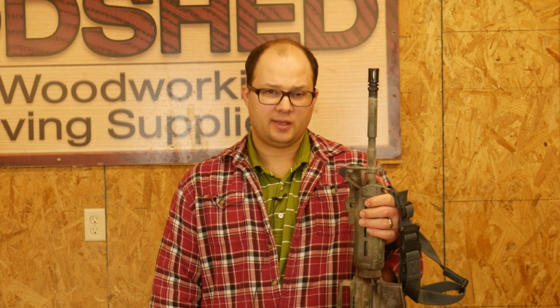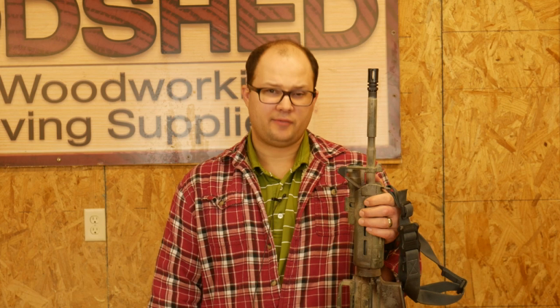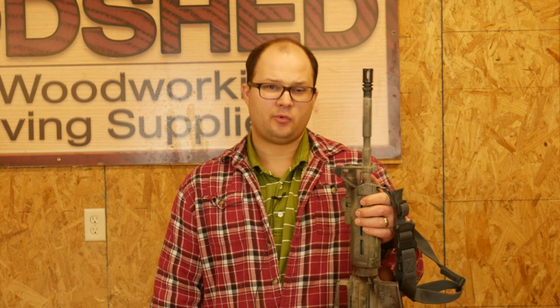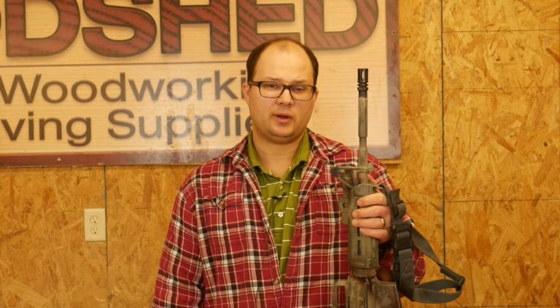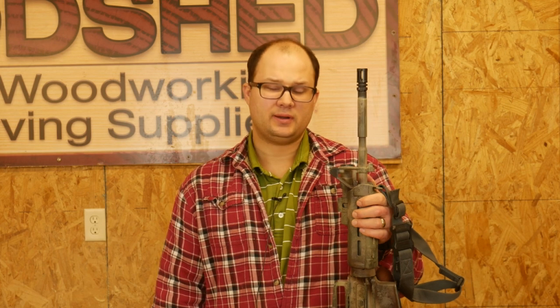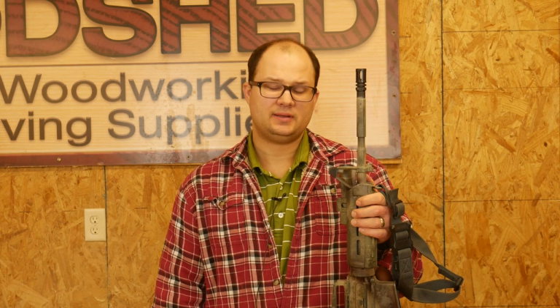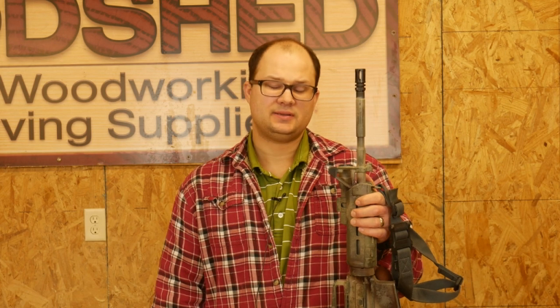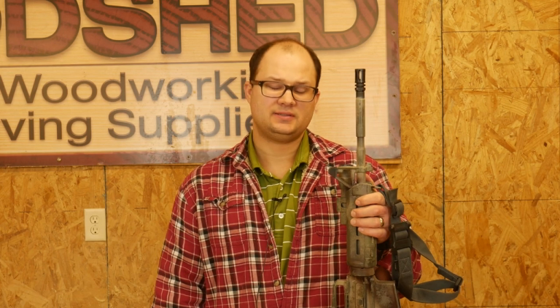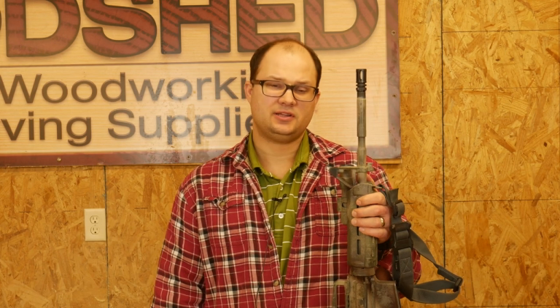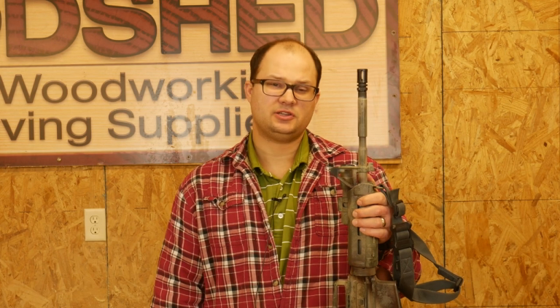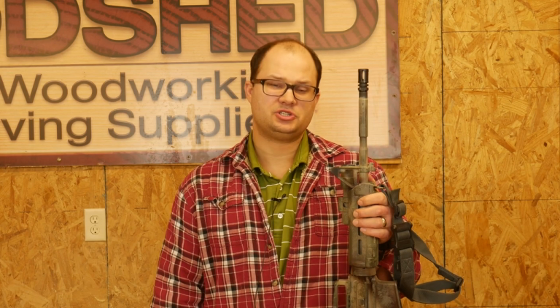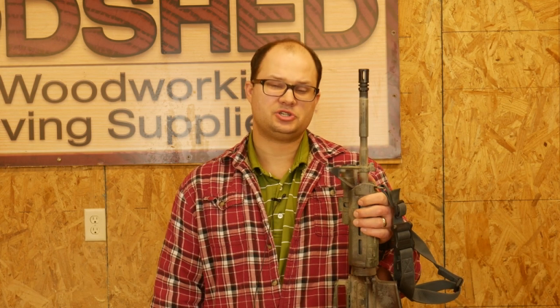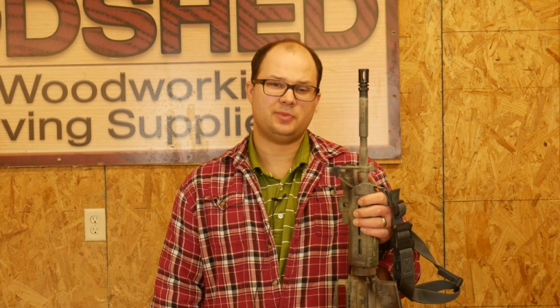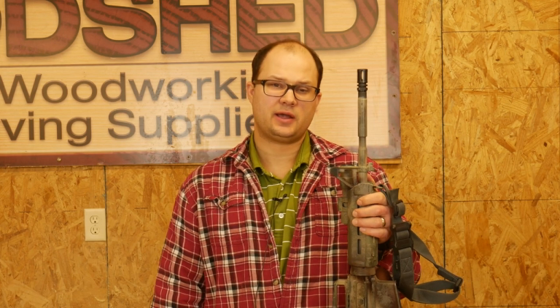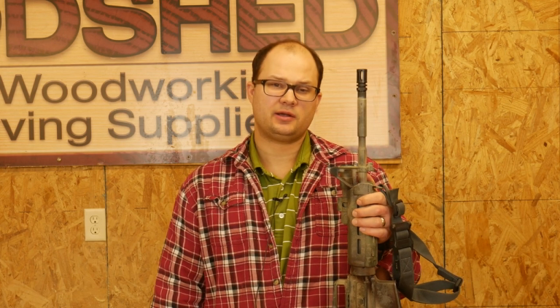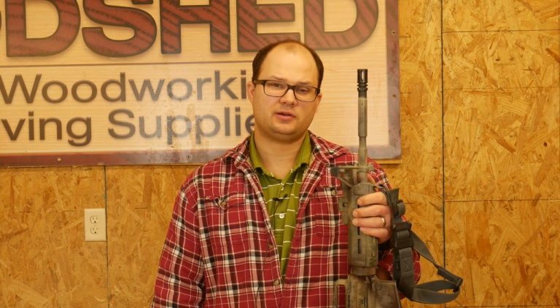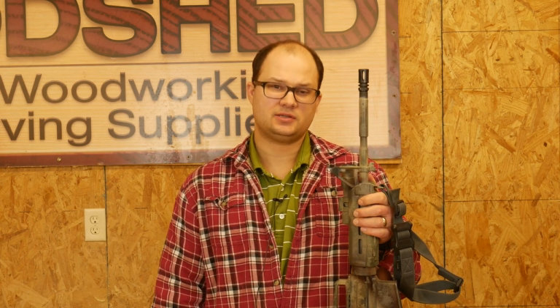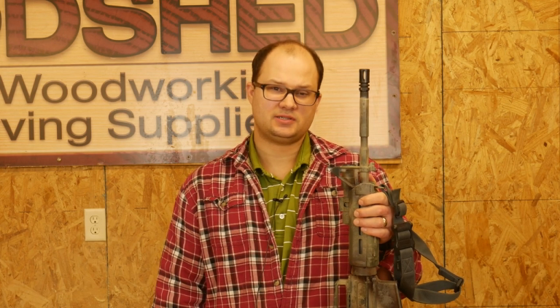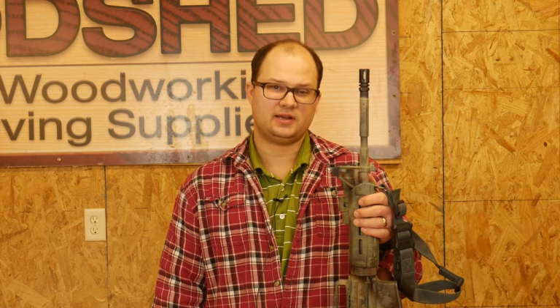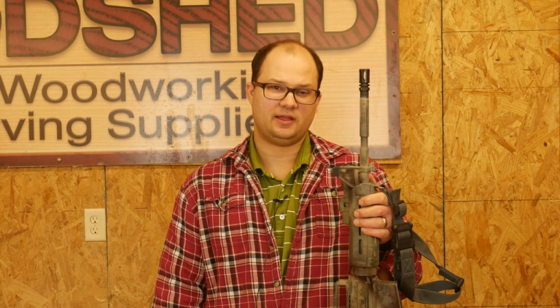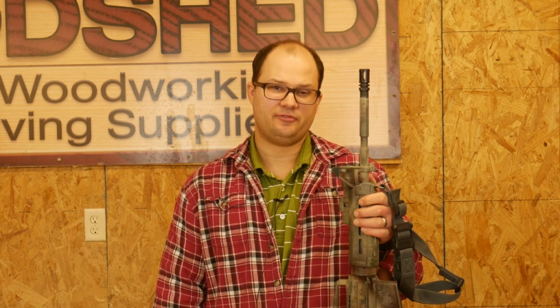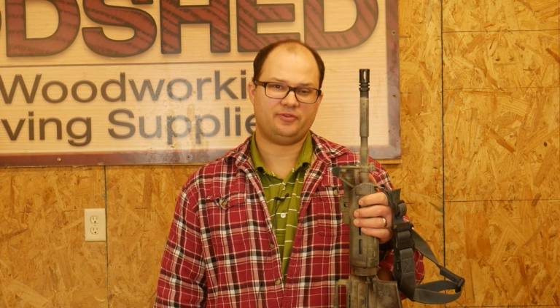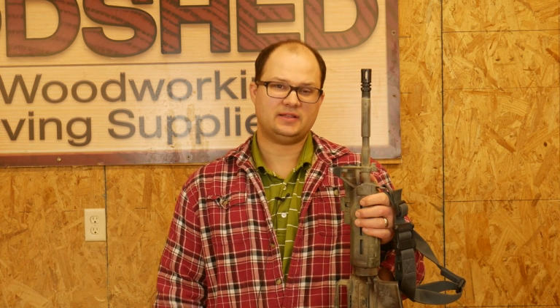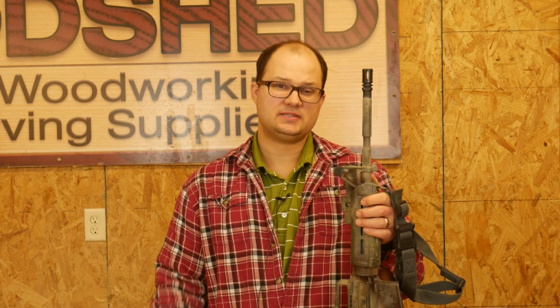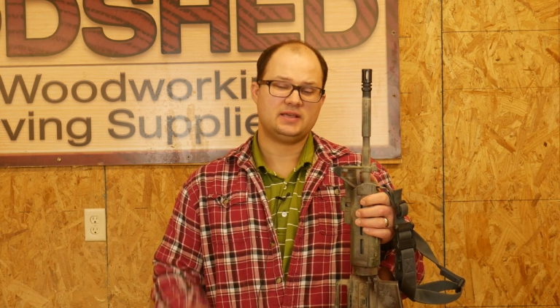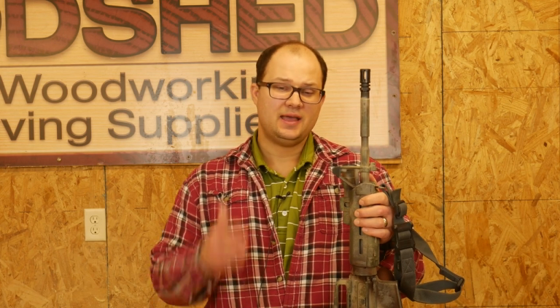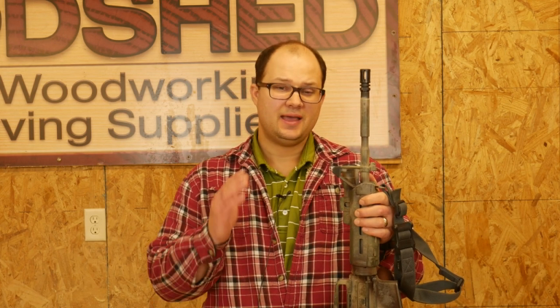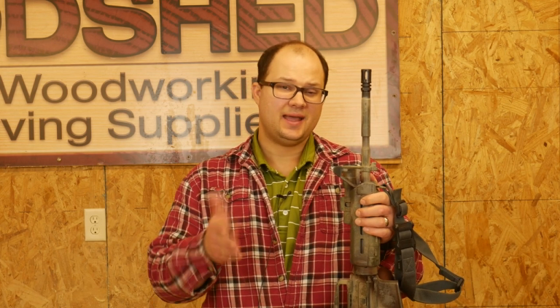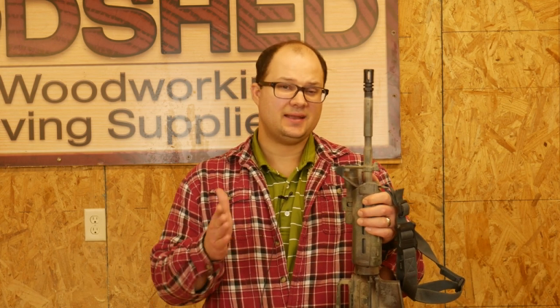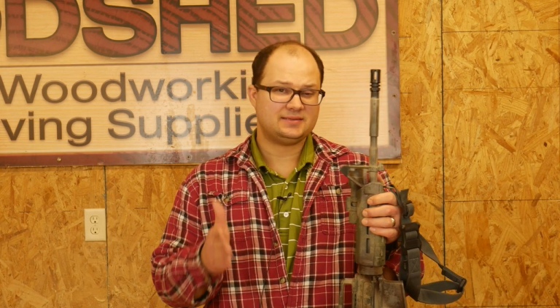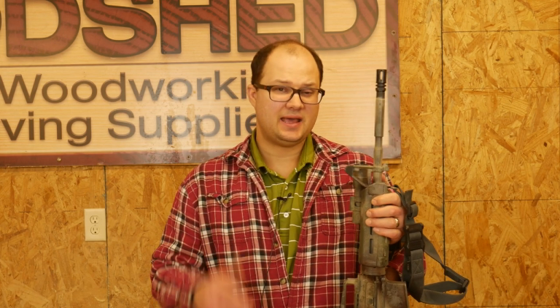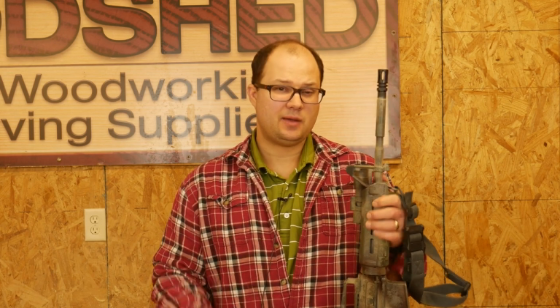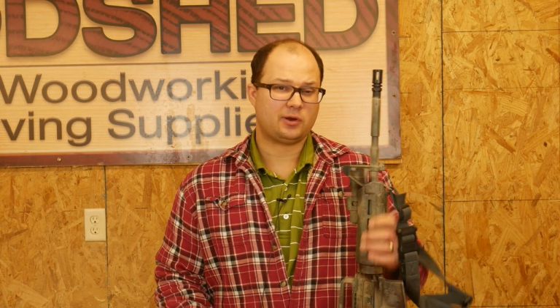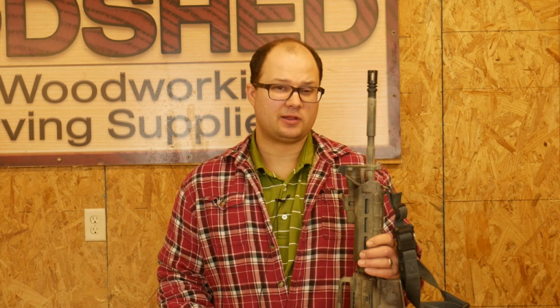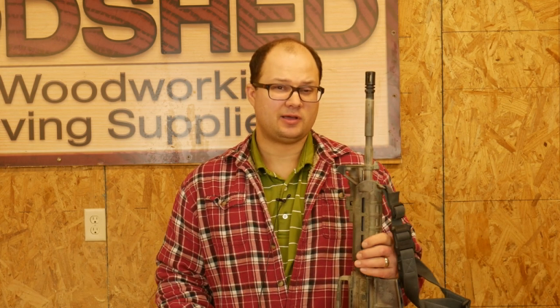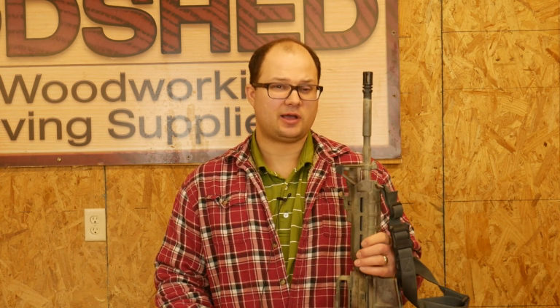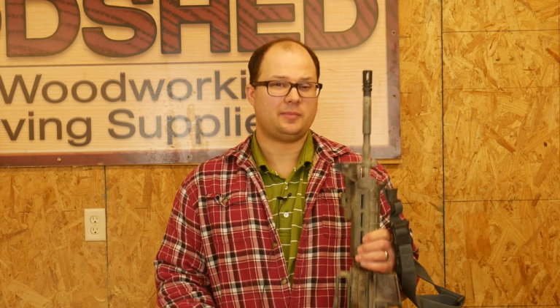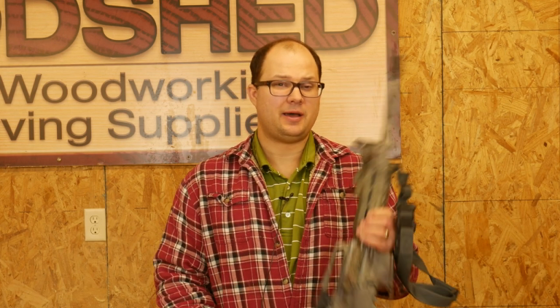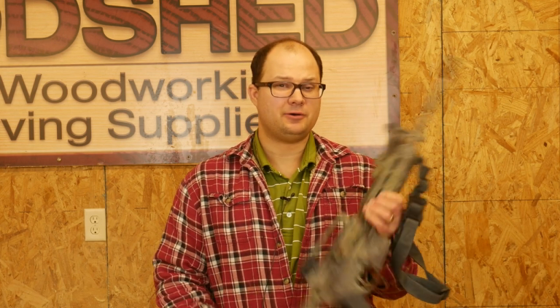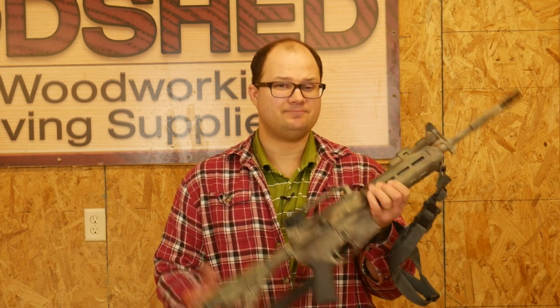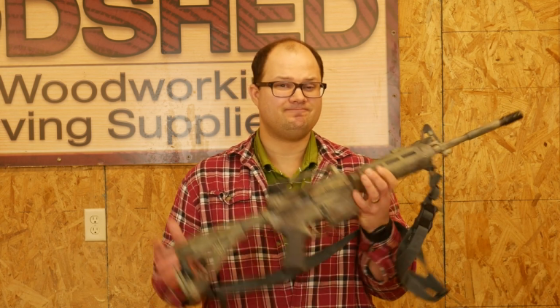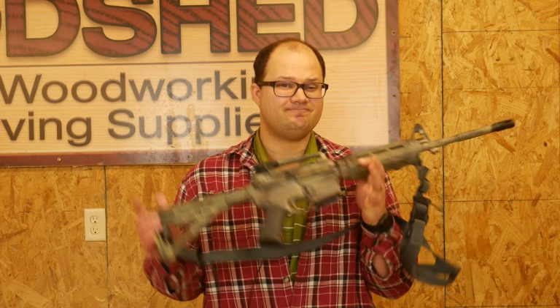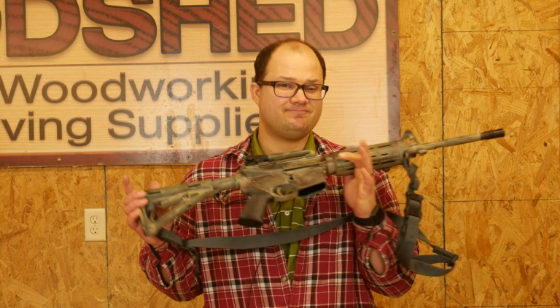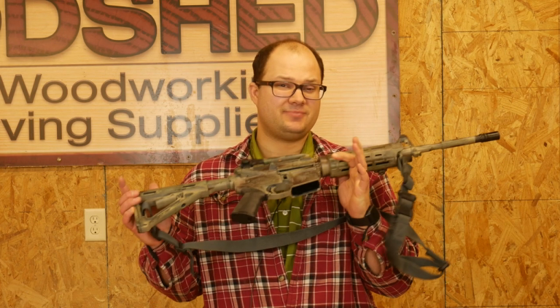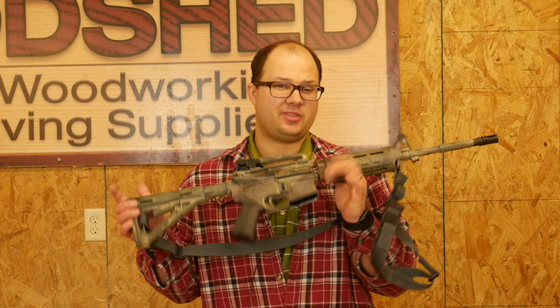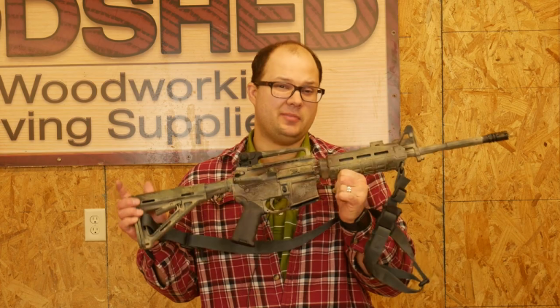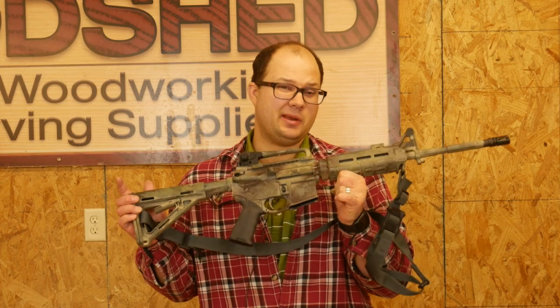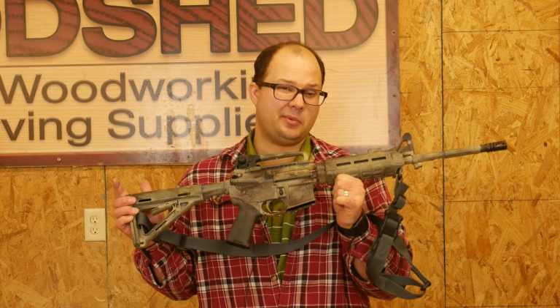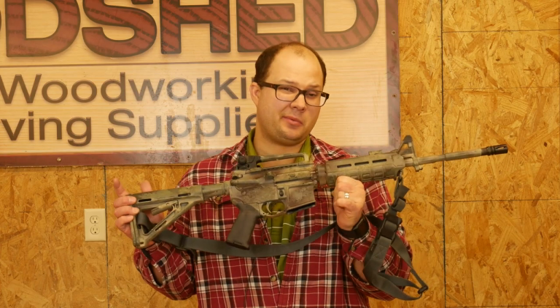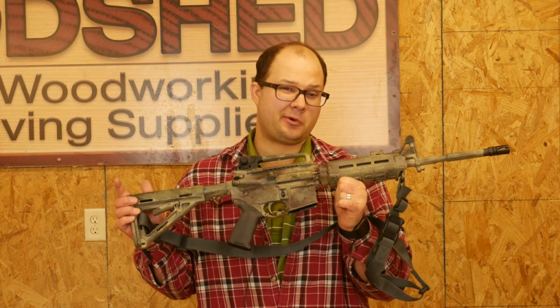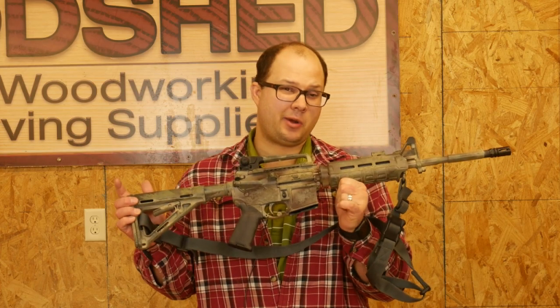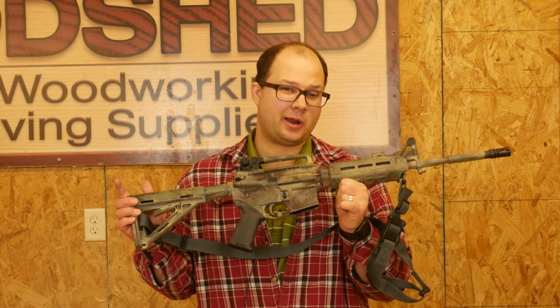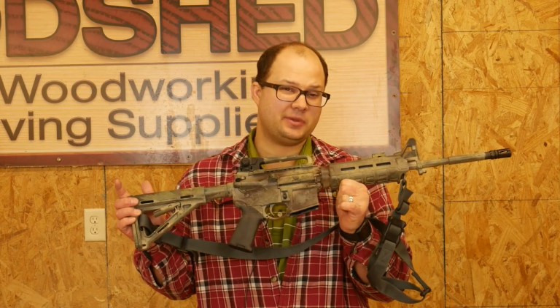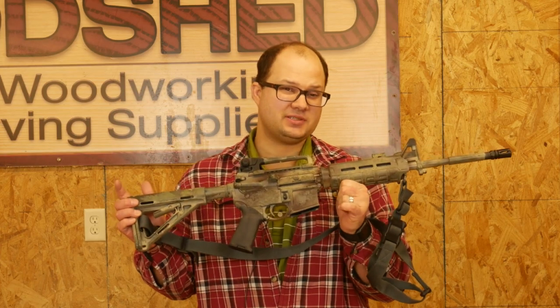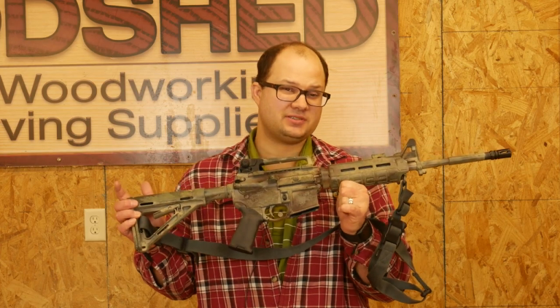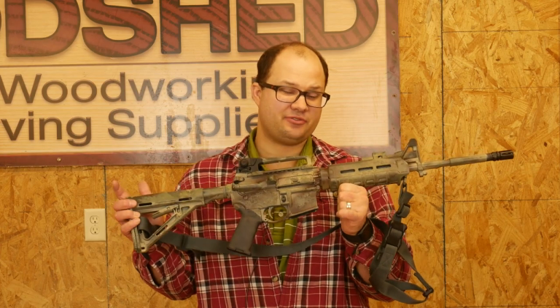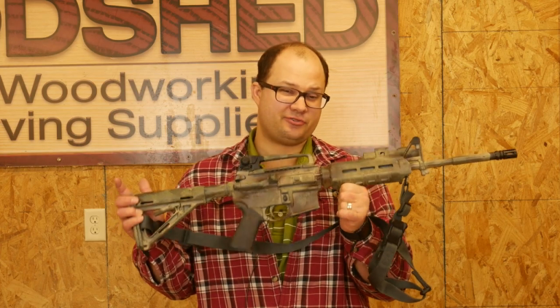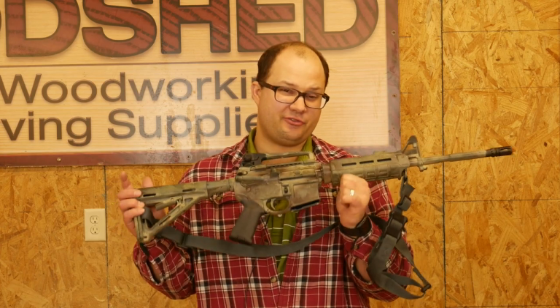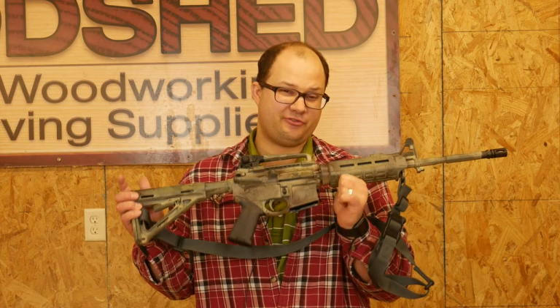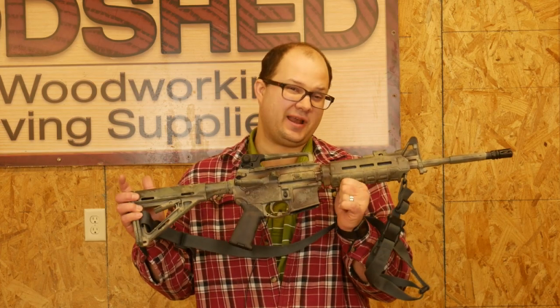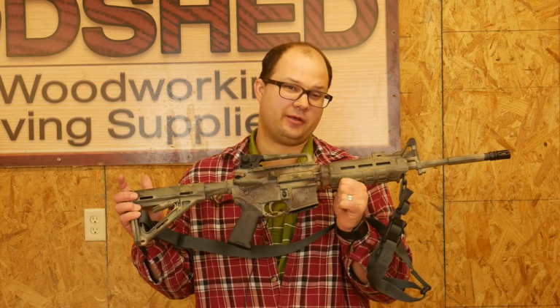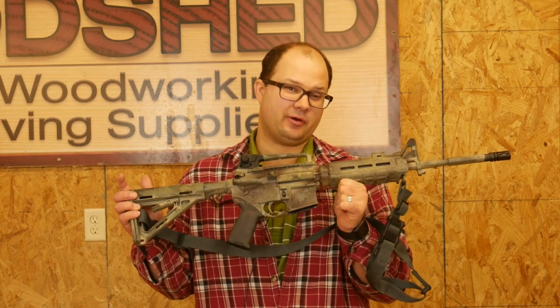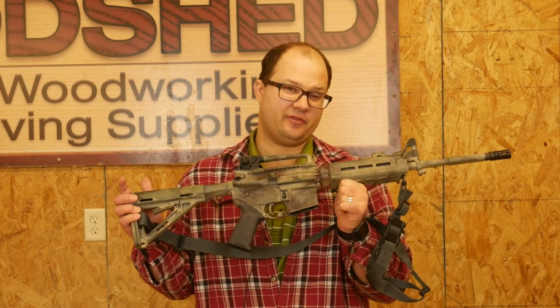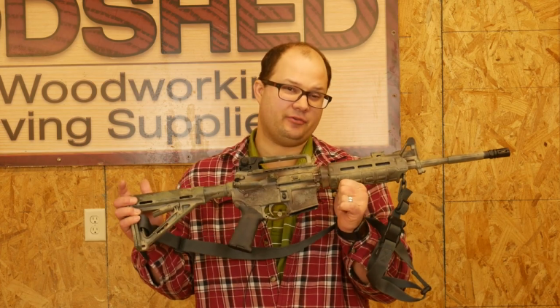Hey everyone, Dylan Schumacher, Citadel Defense, and today we're going to talk about the minimum requirements for a fighting rifle.